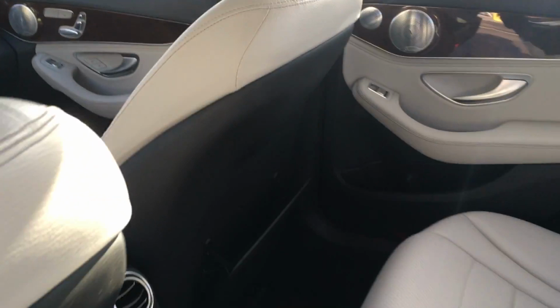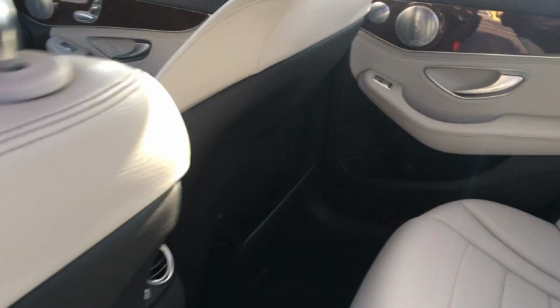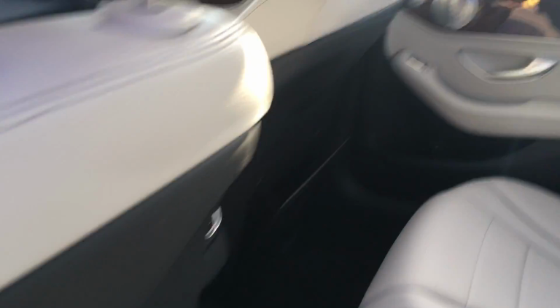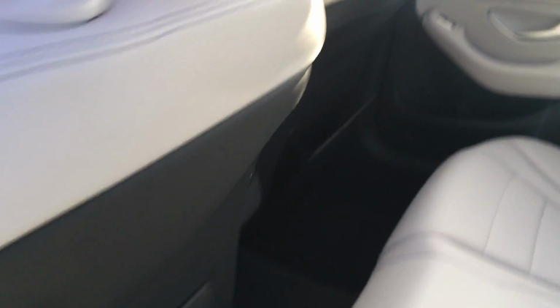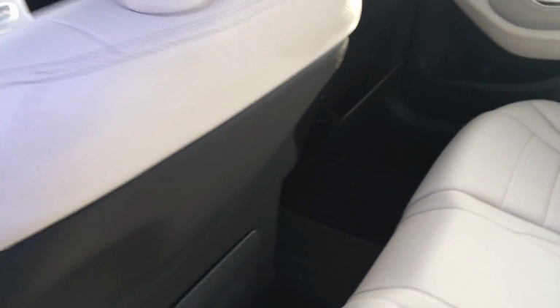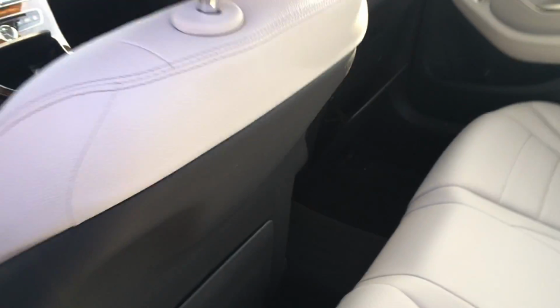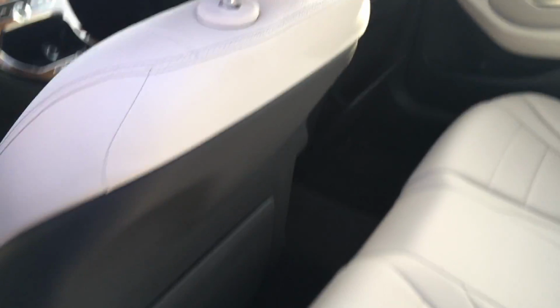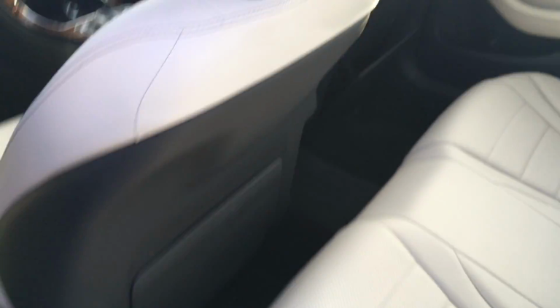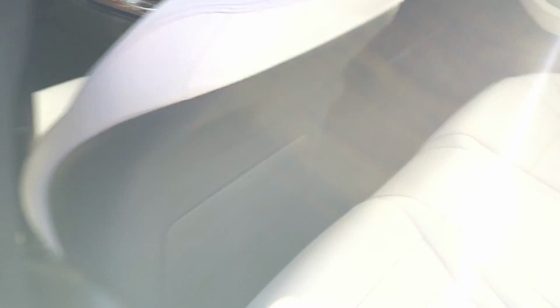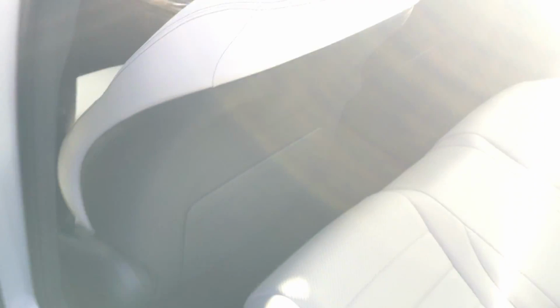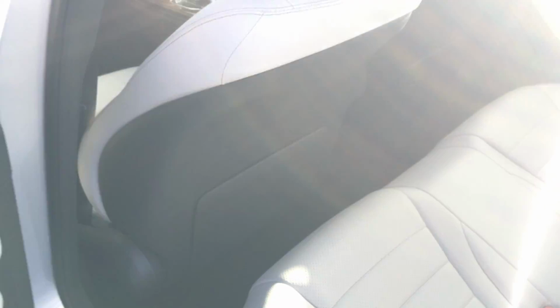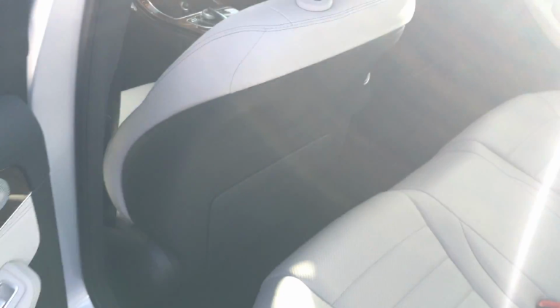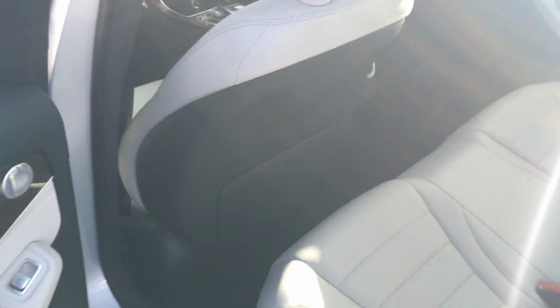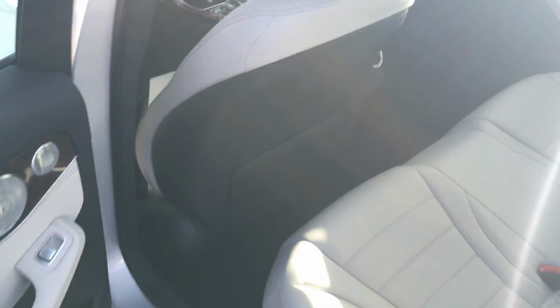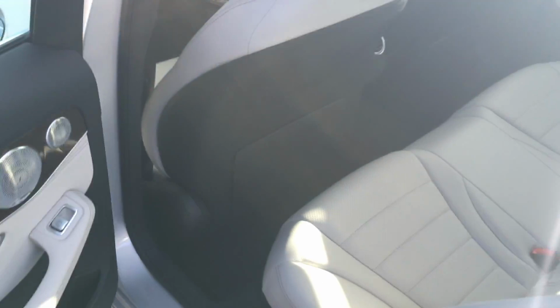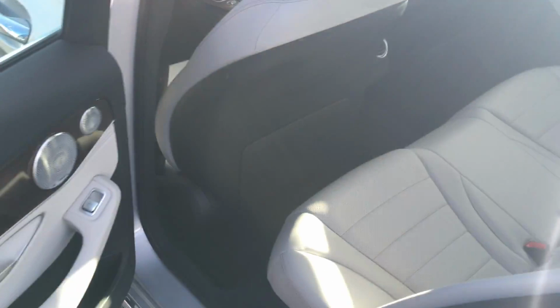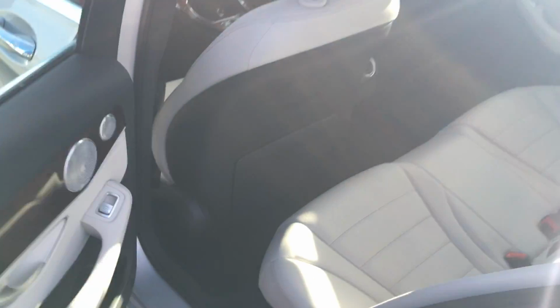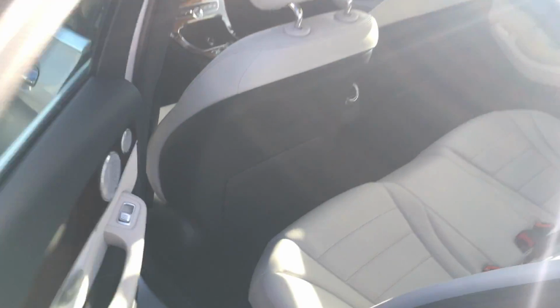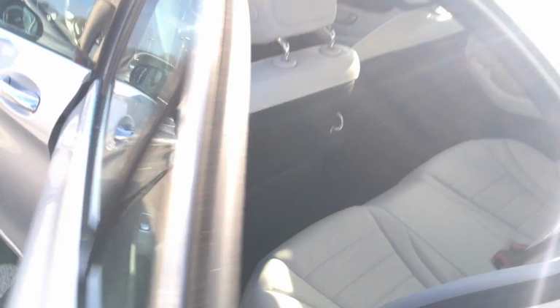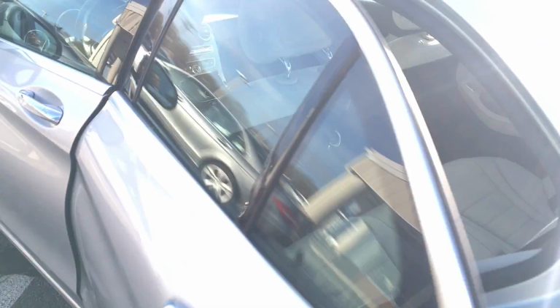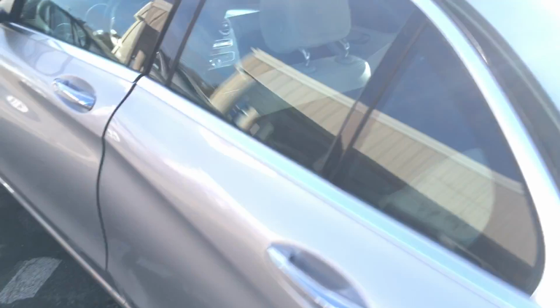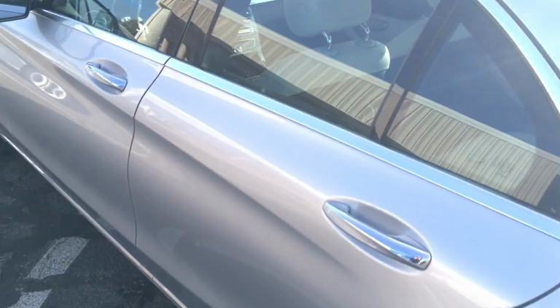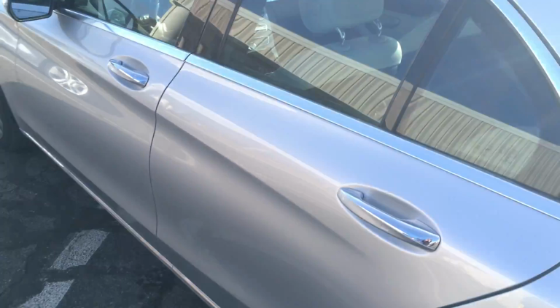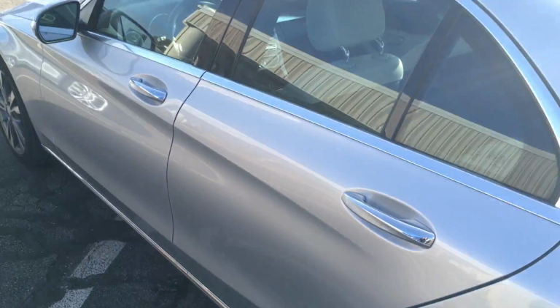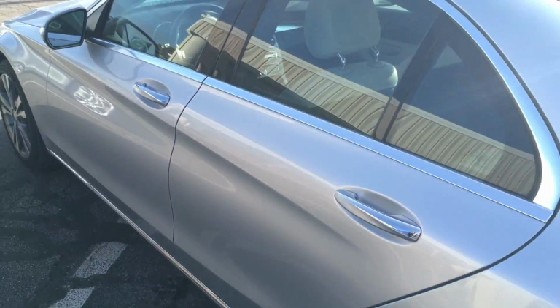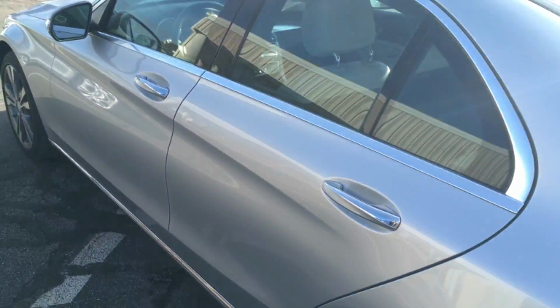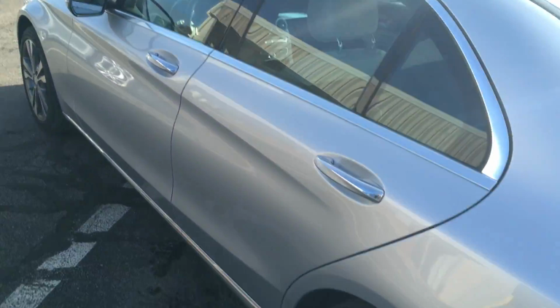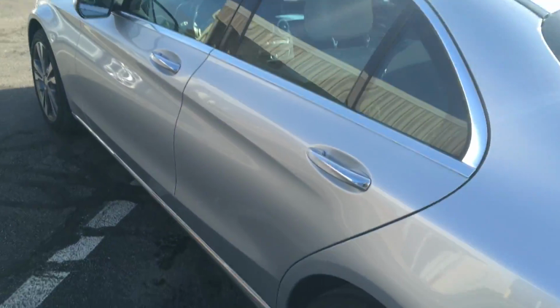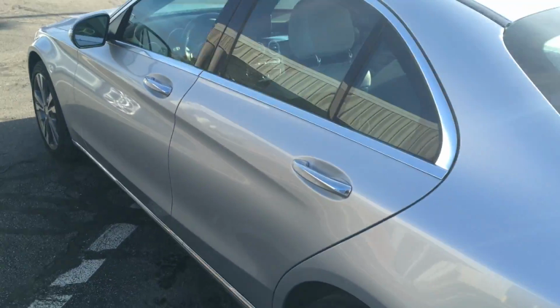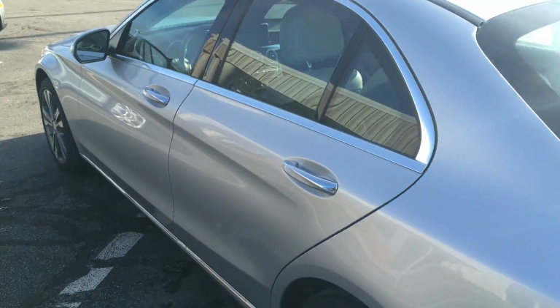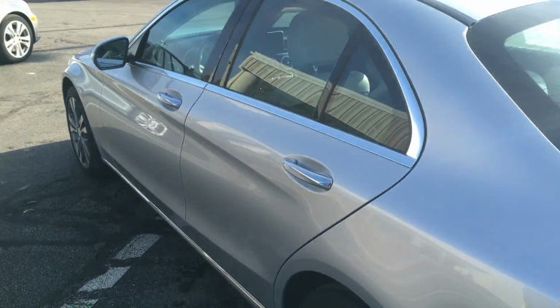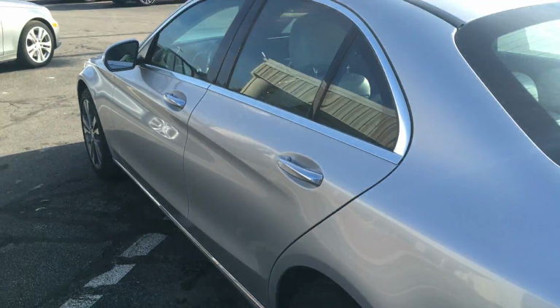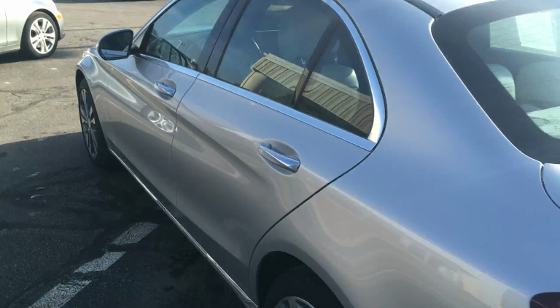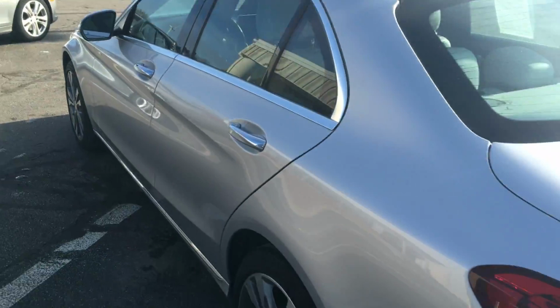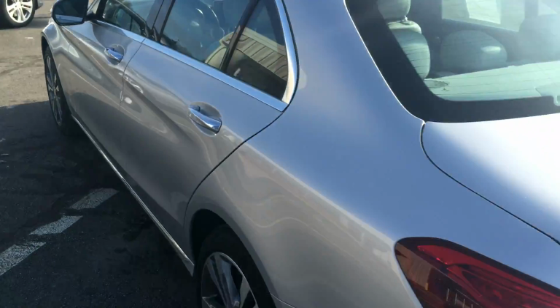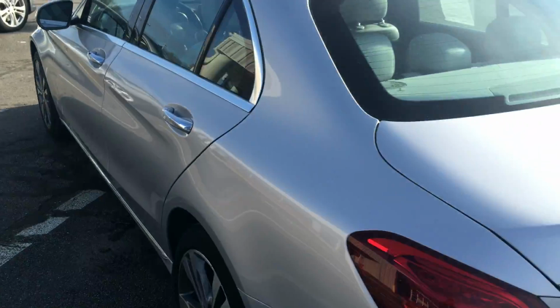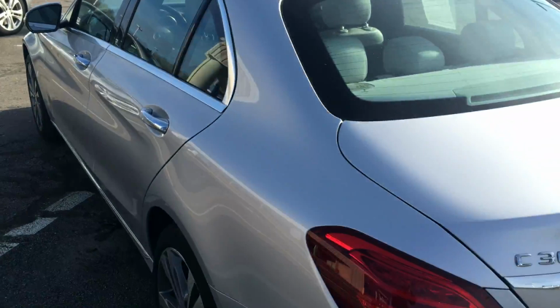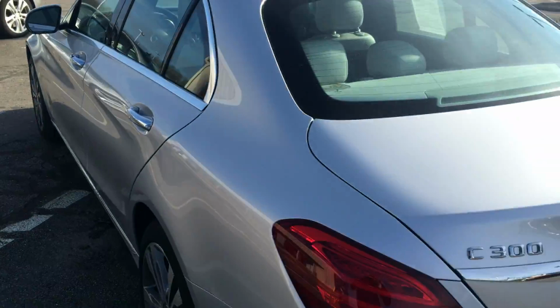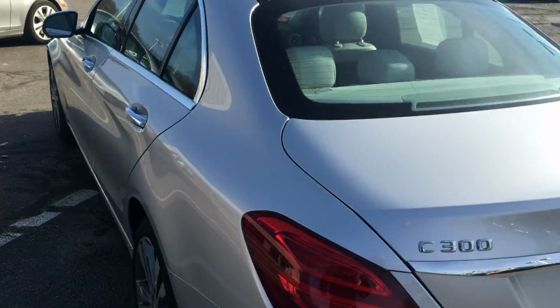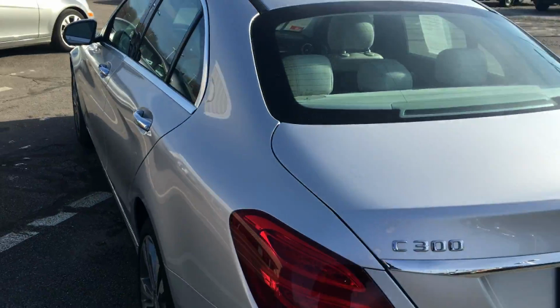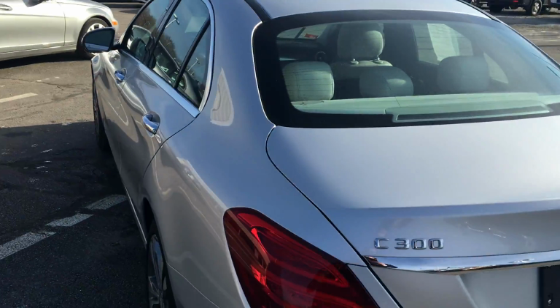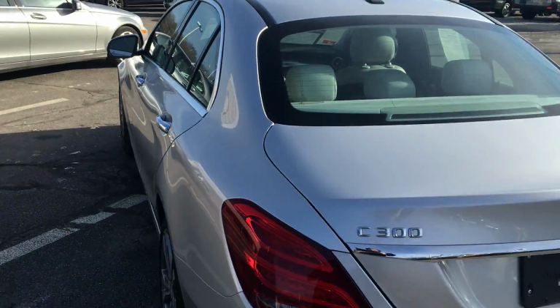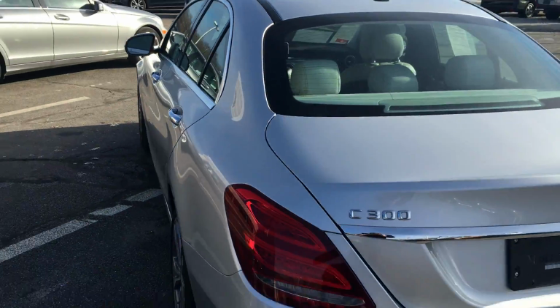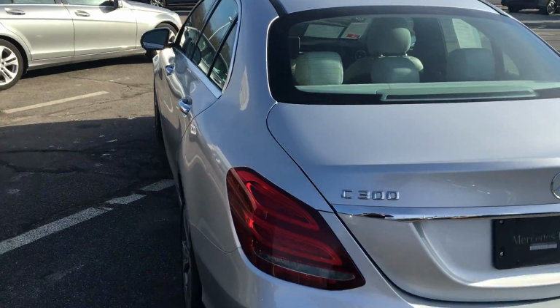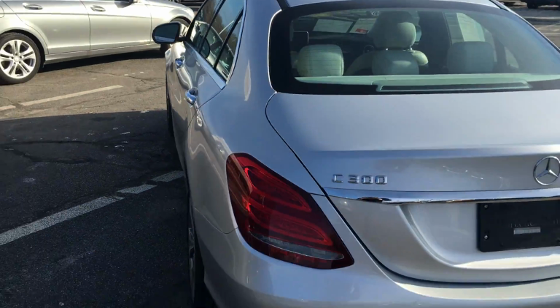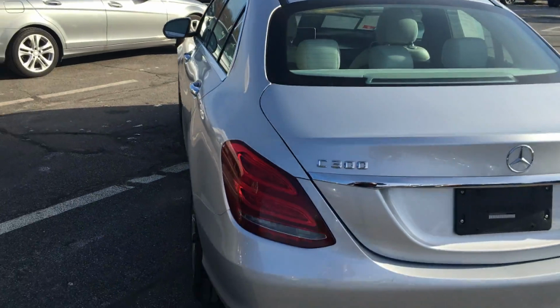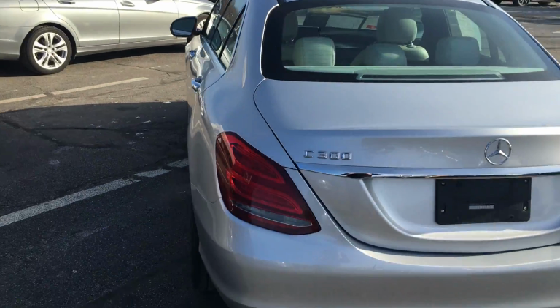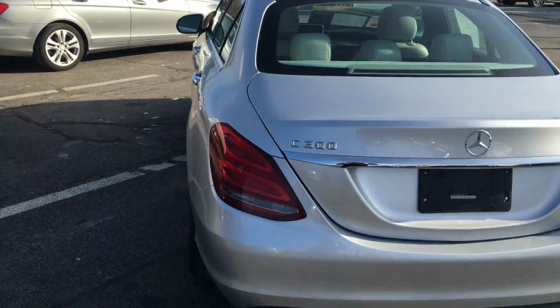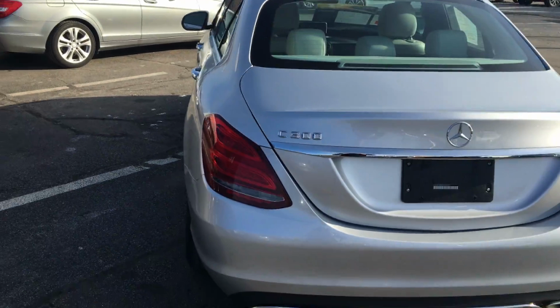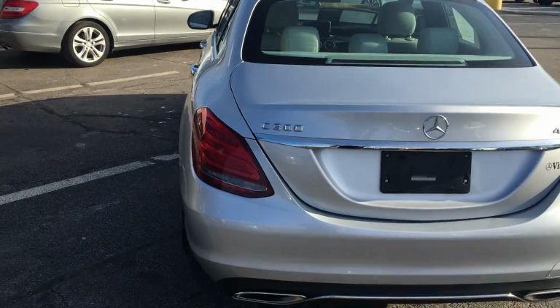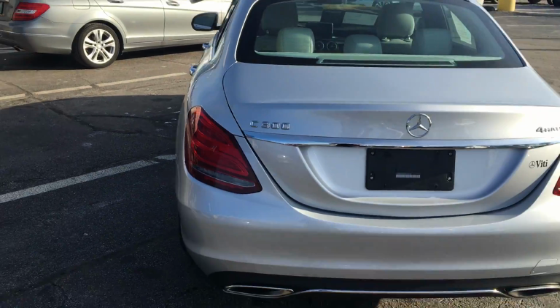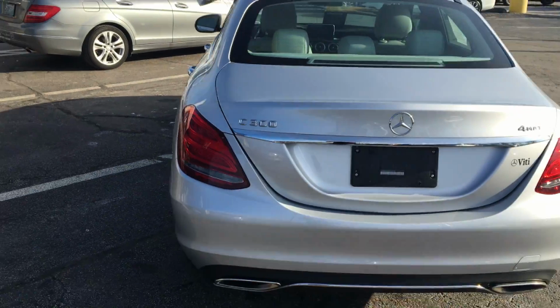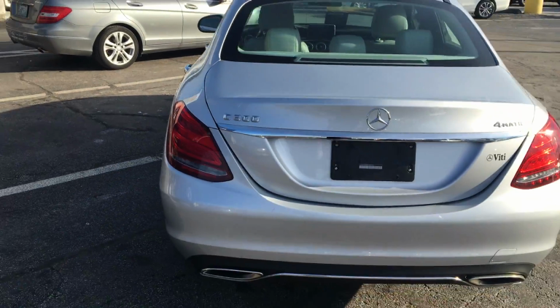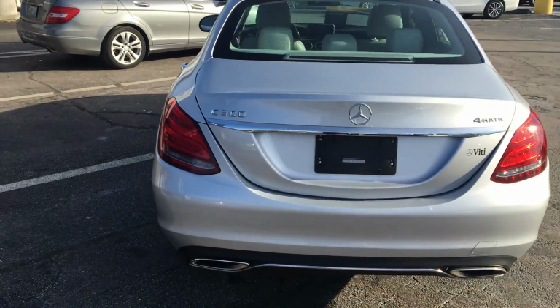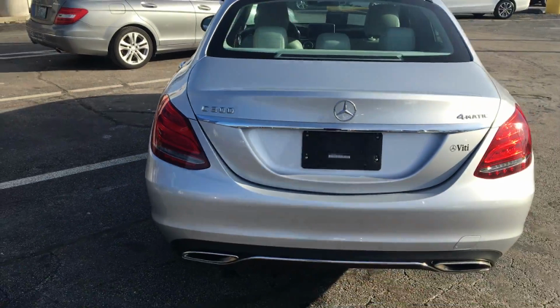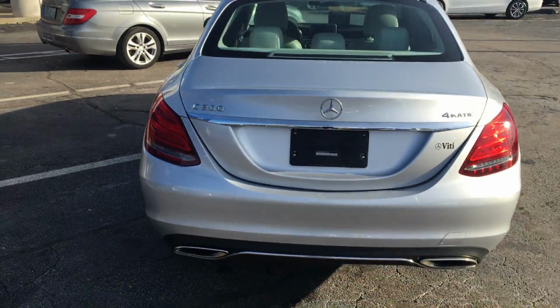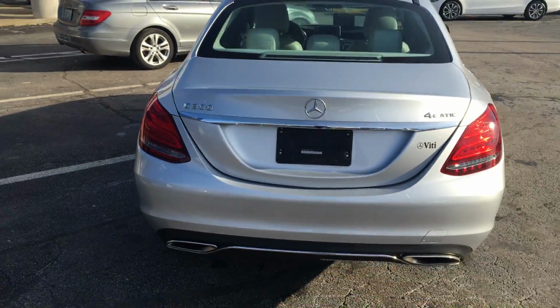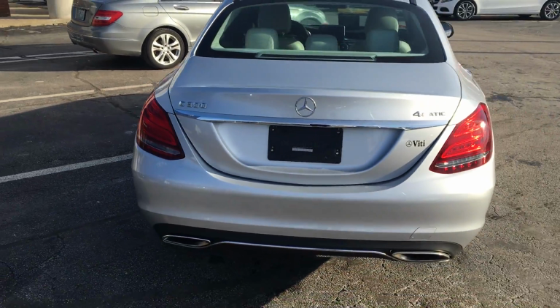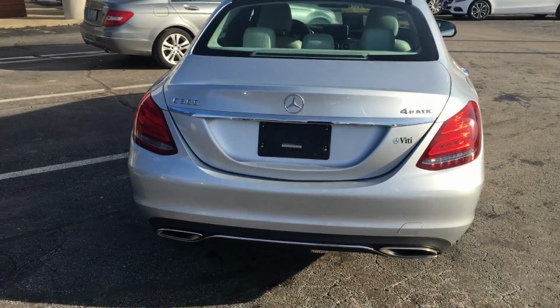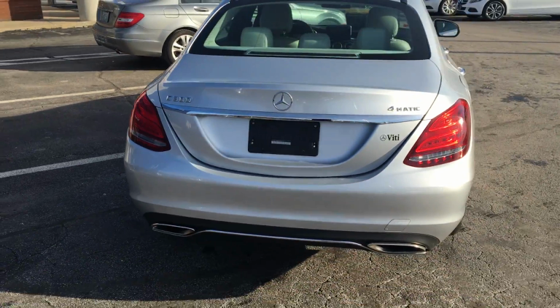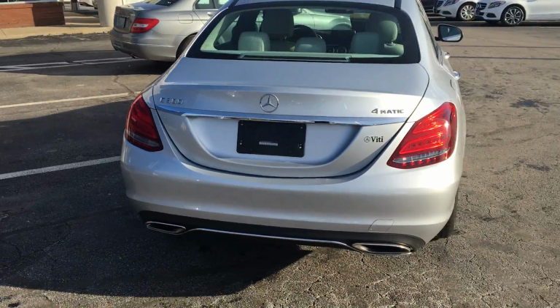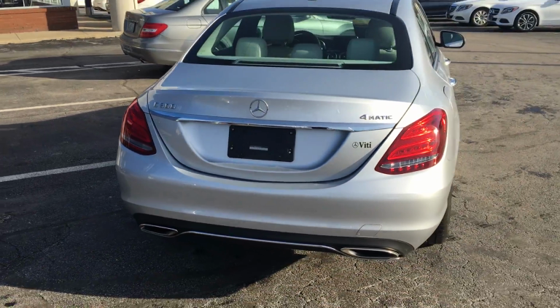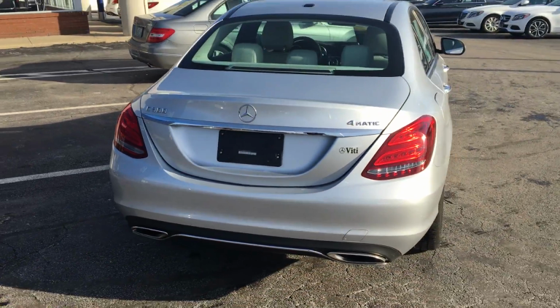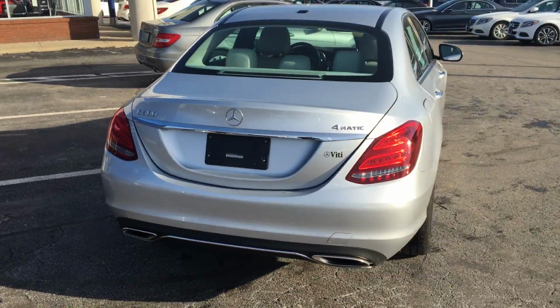We'd love to show you the vehicle, please feel free to come by, give us a call, we'd even be happy to bring the vehicle to you. Thank you.